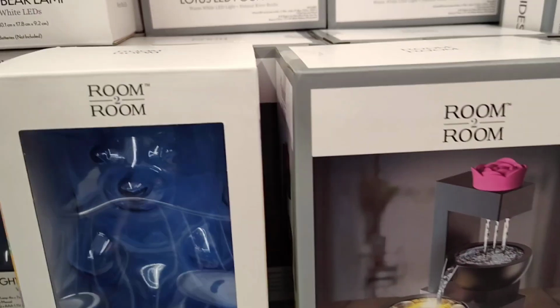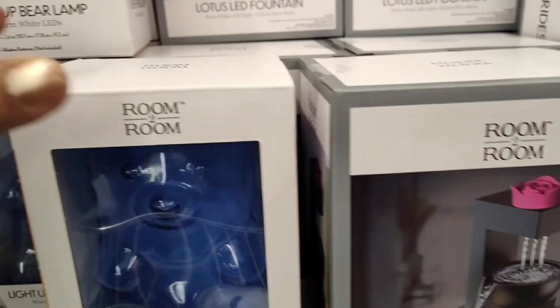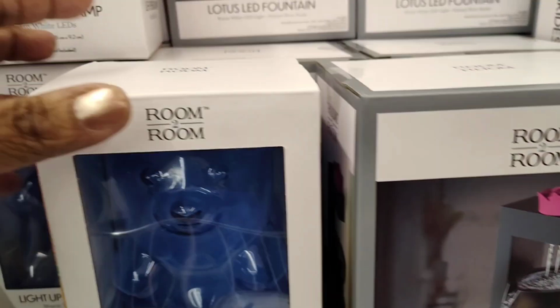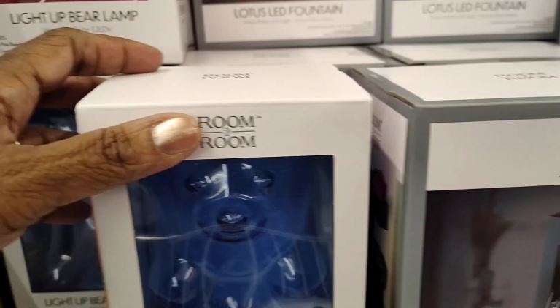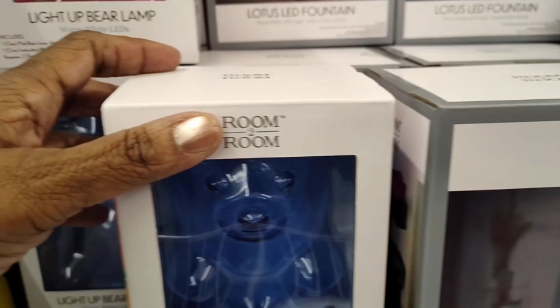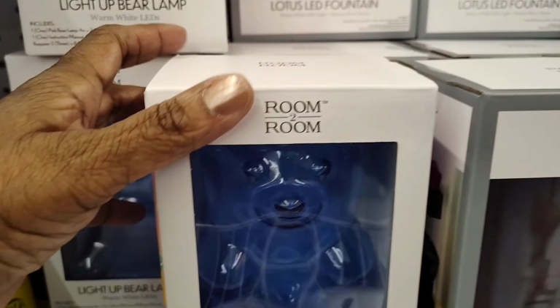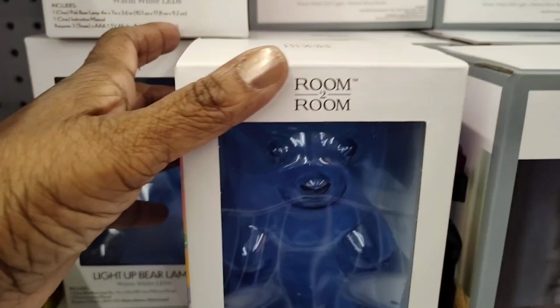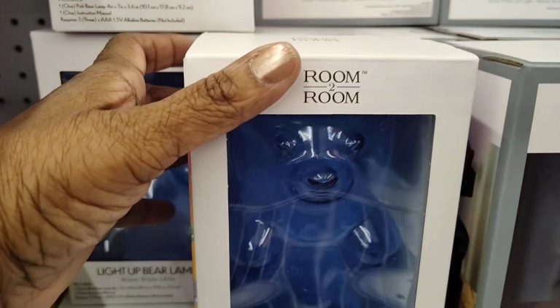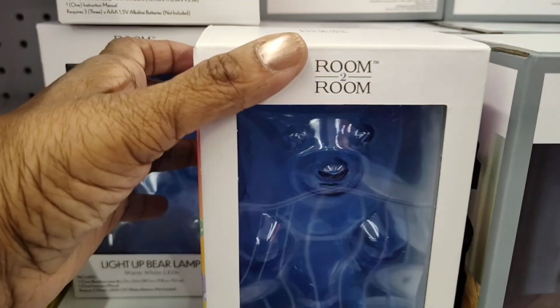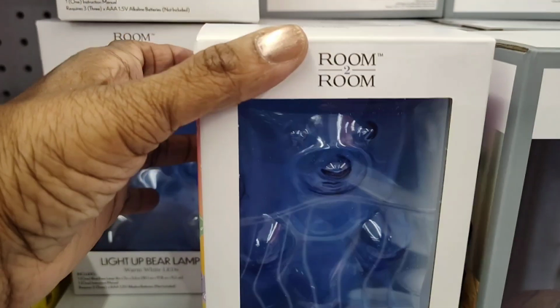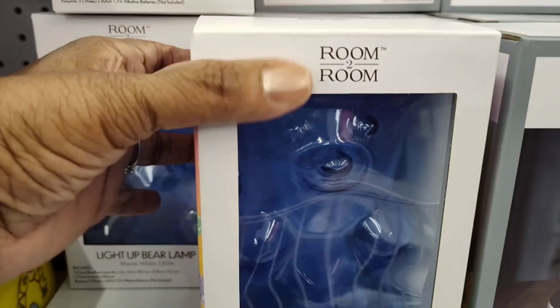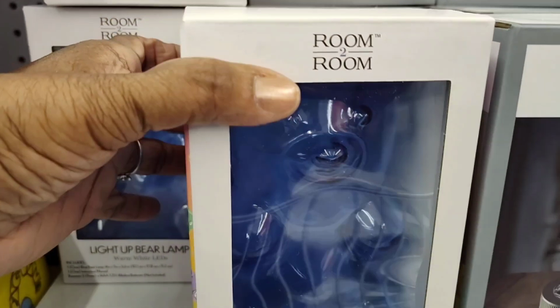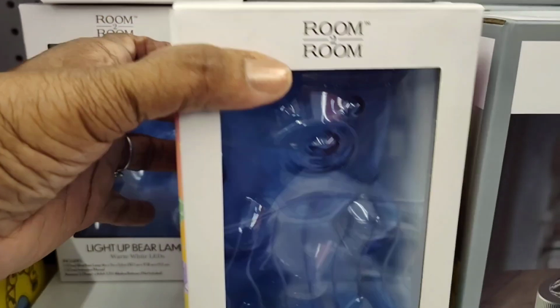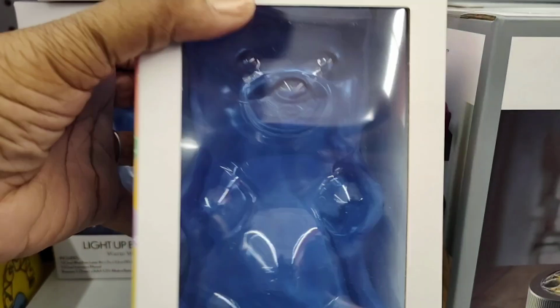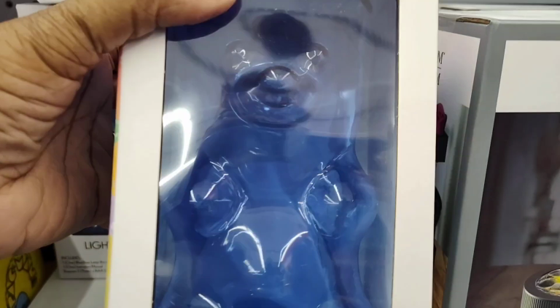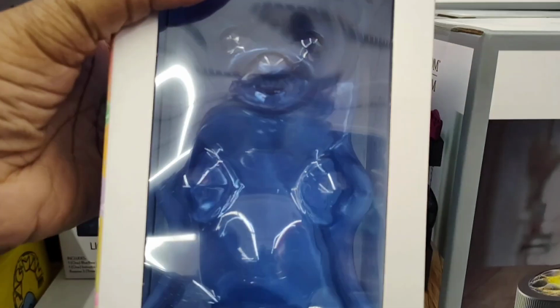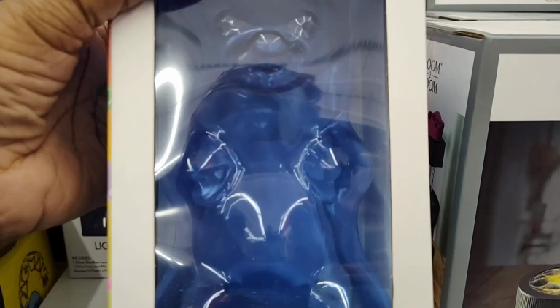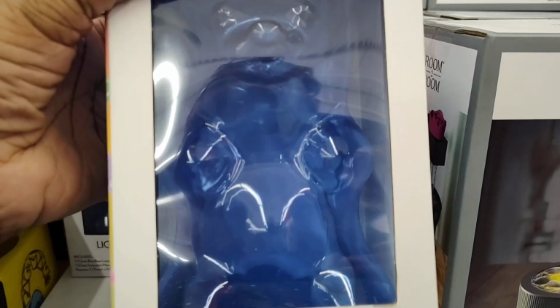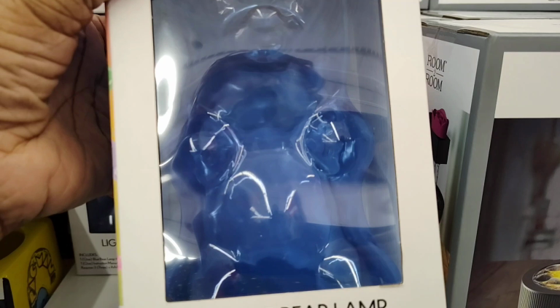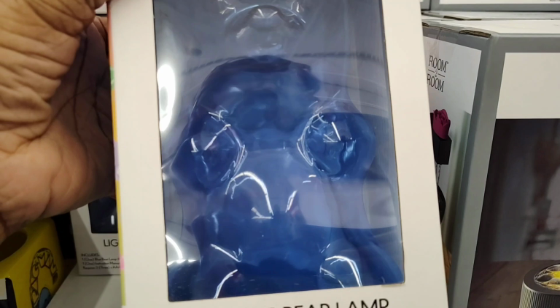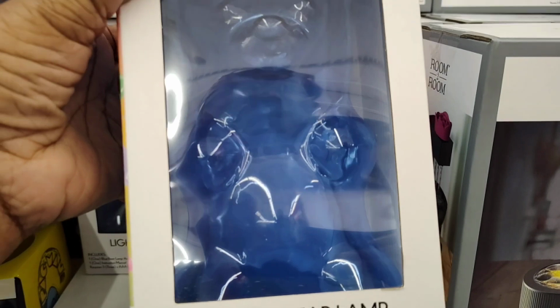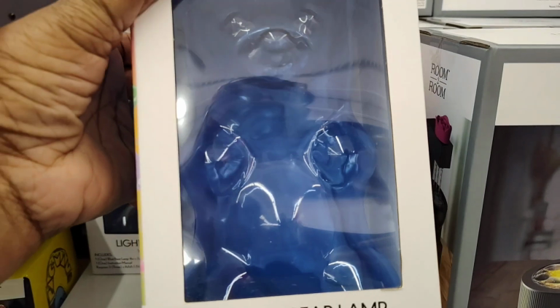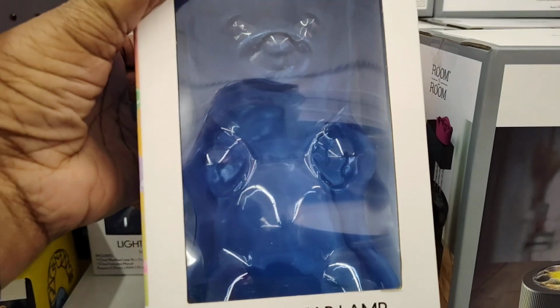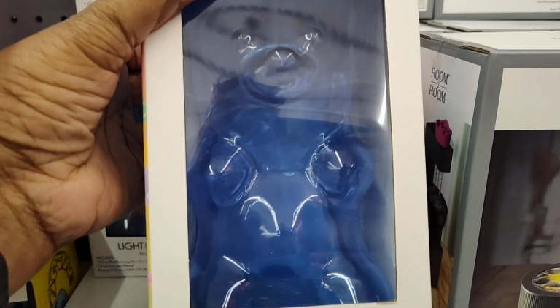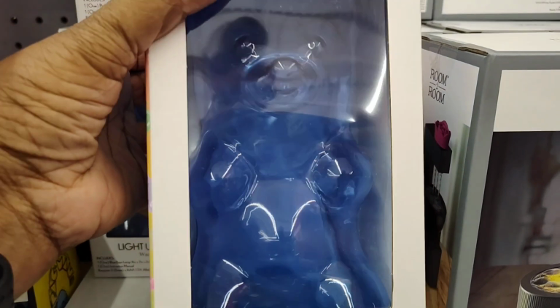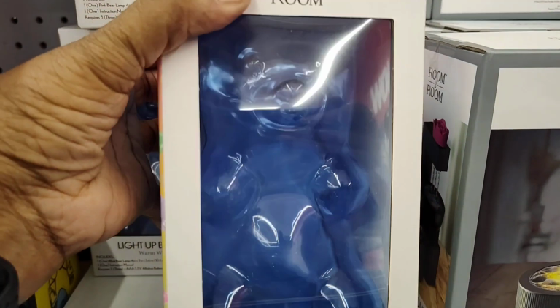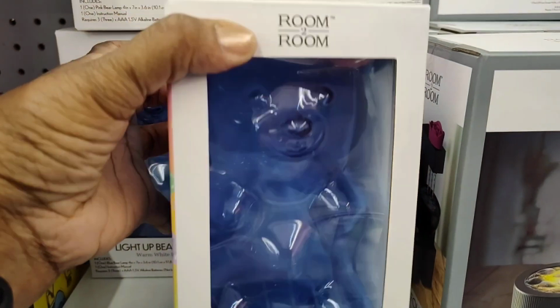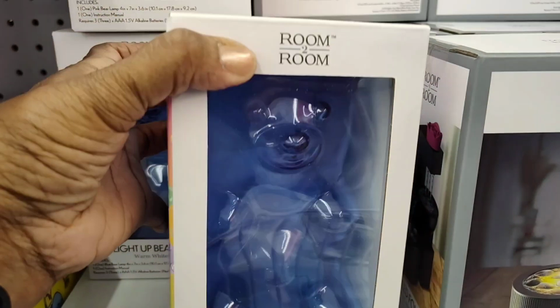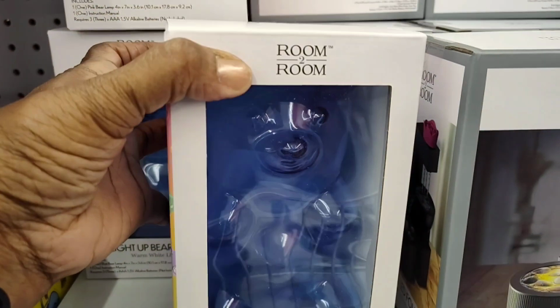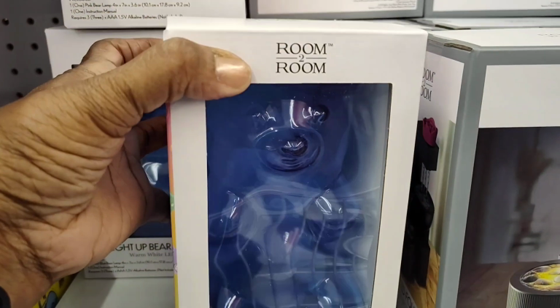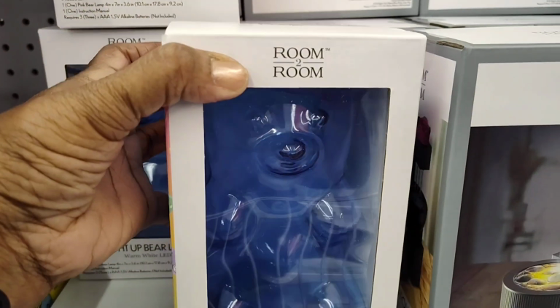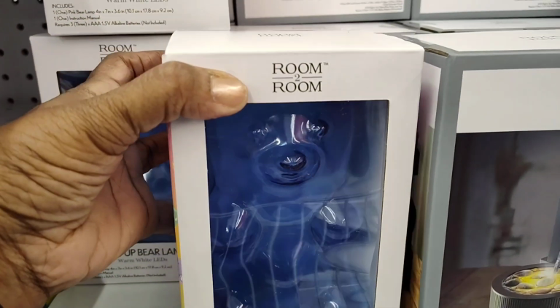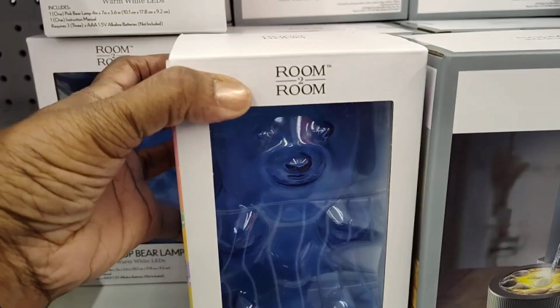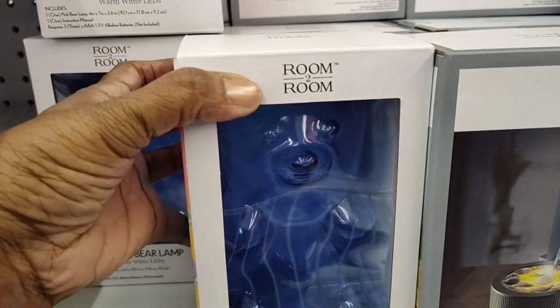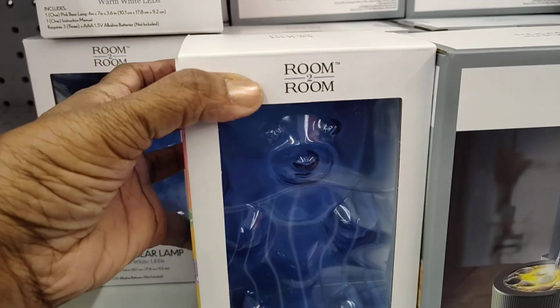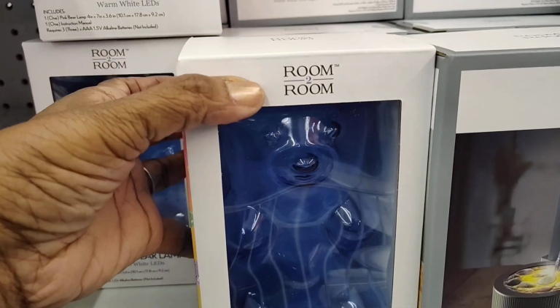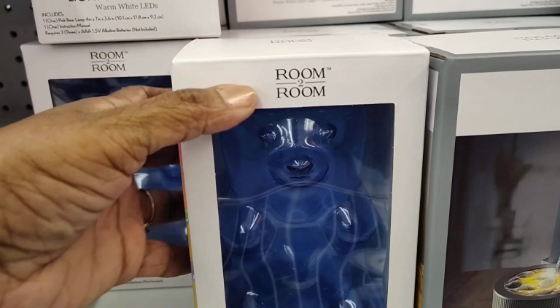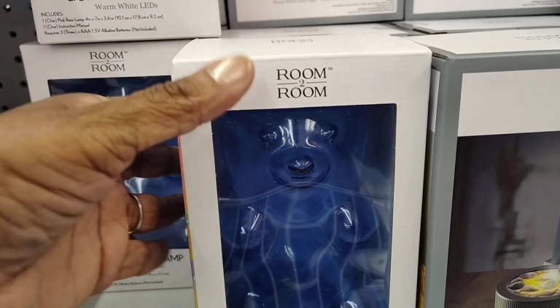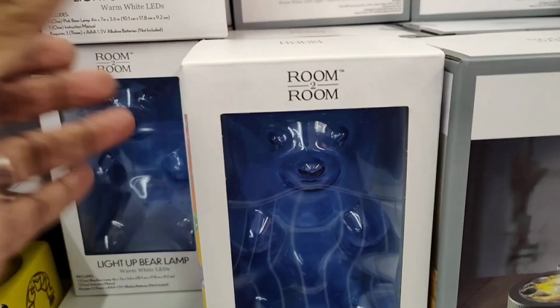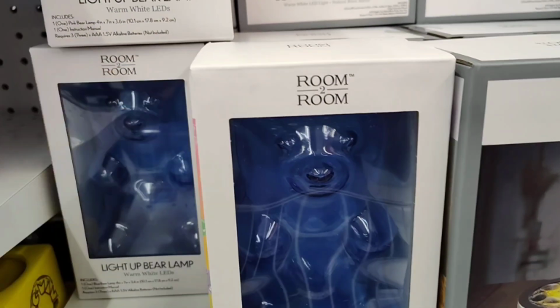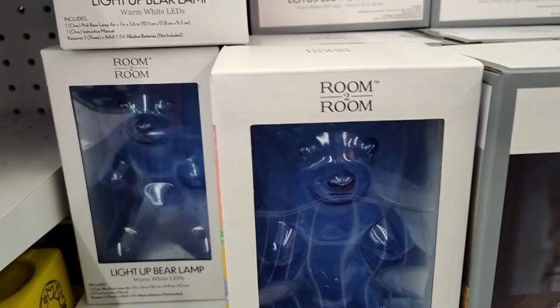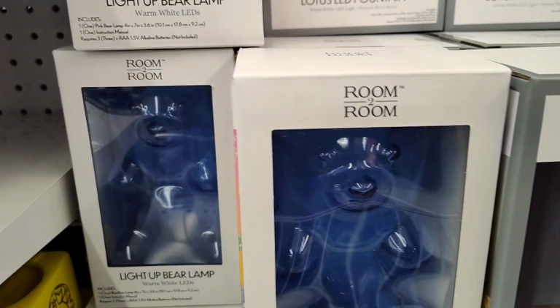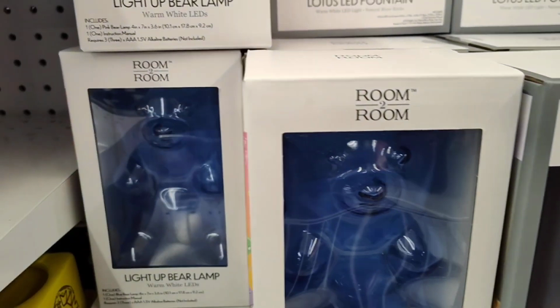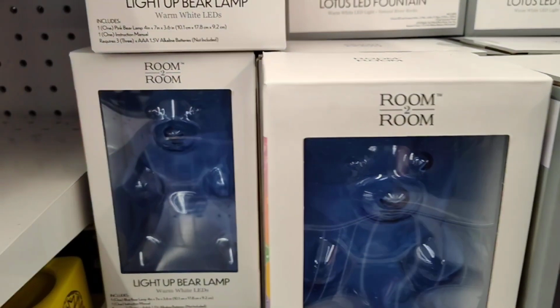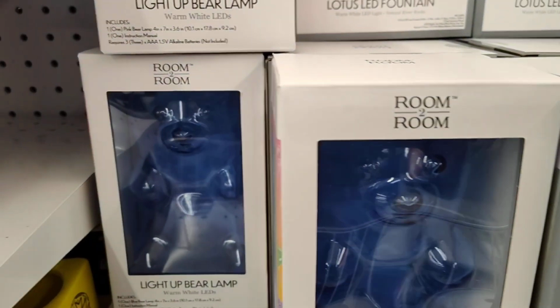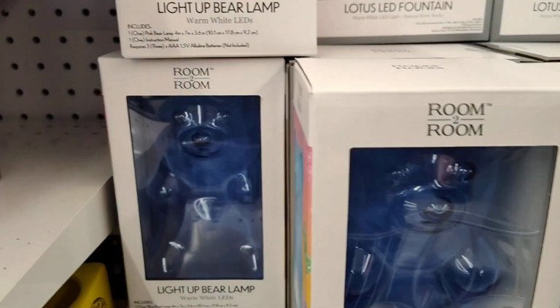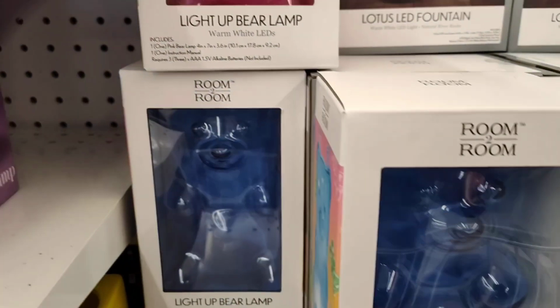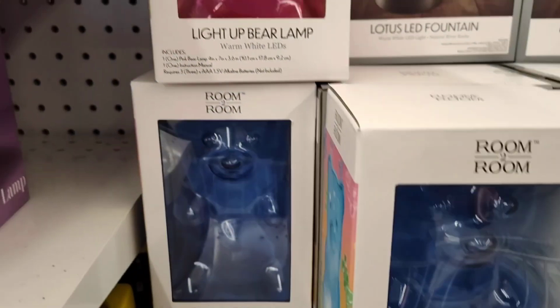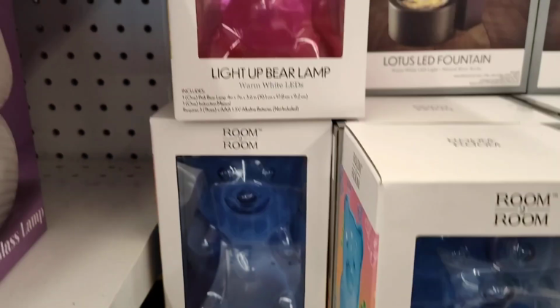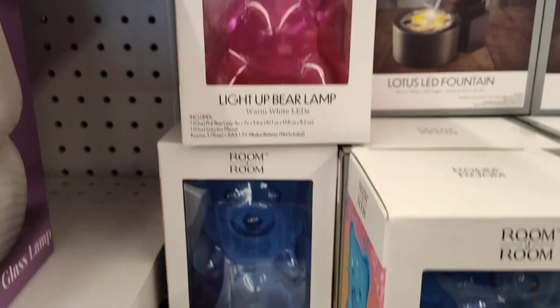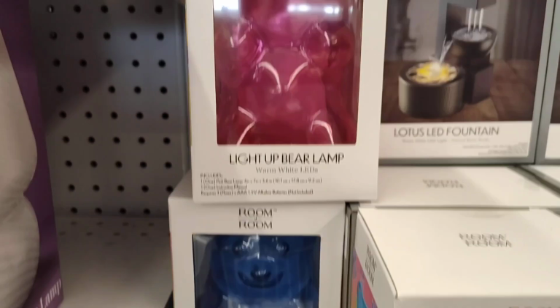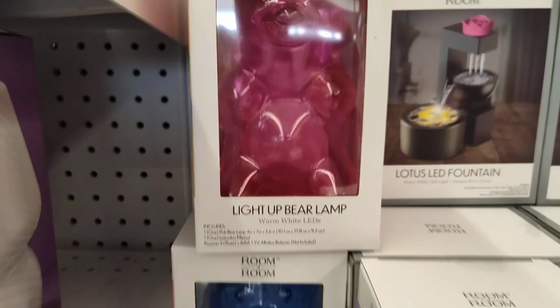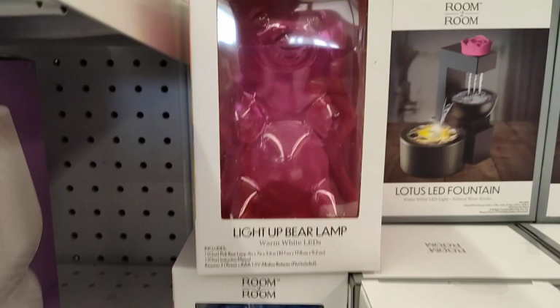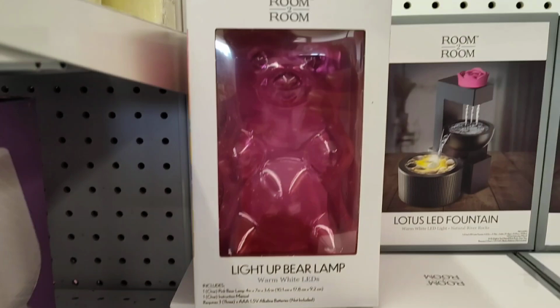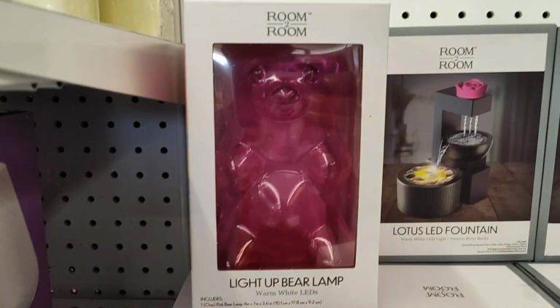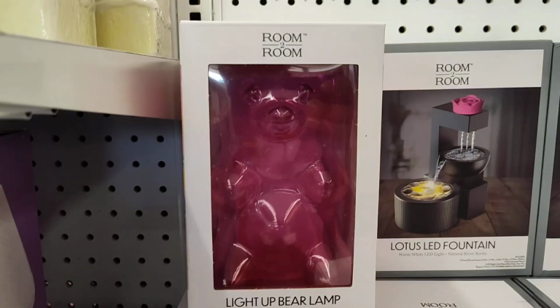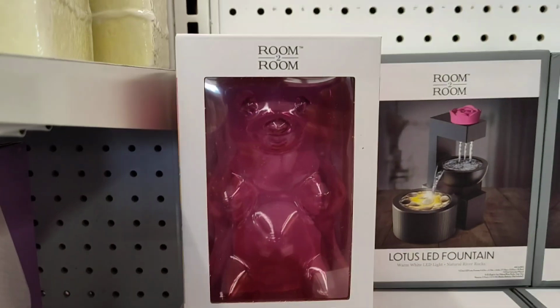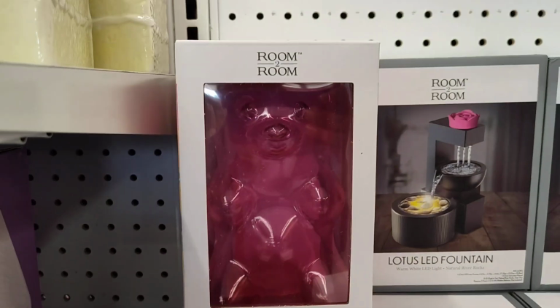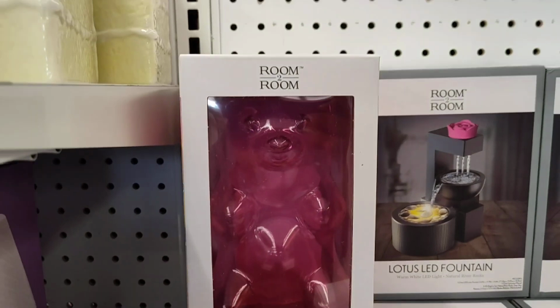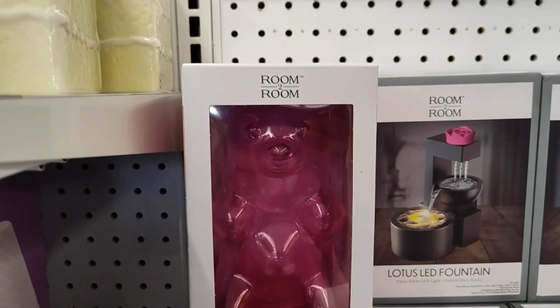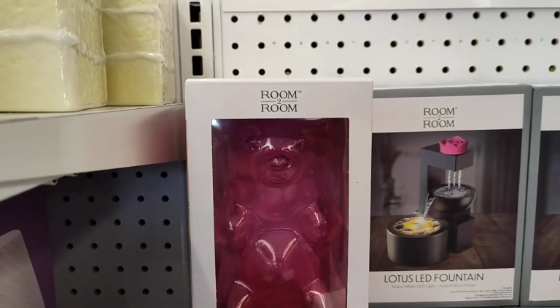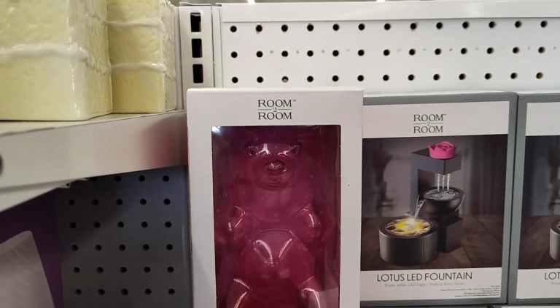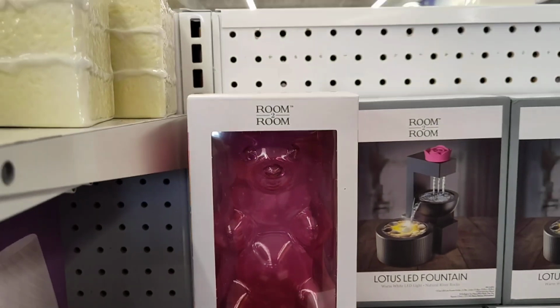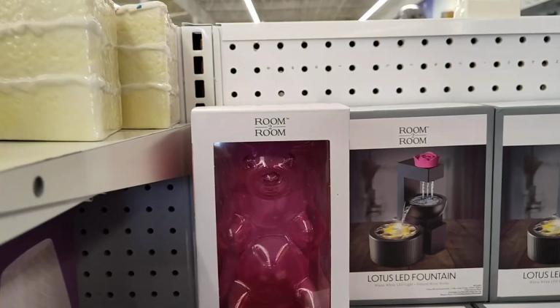And they have the light up there. Oh my god, I'm cute. They have it in blue and they have it in pink.